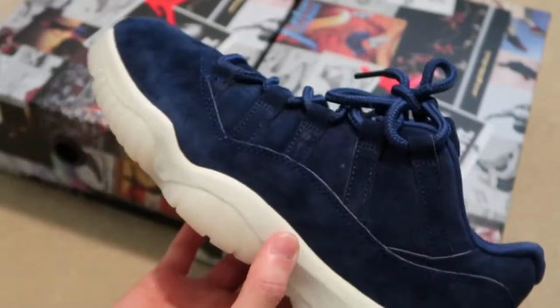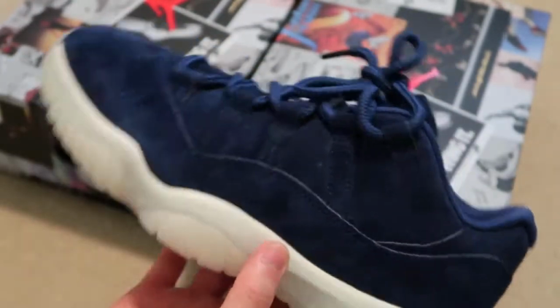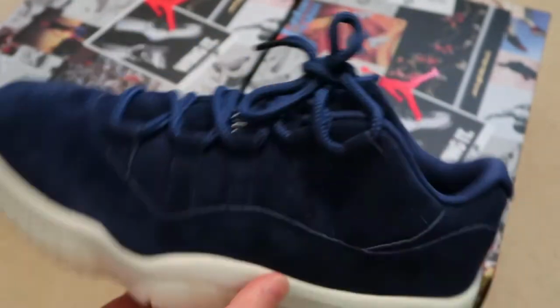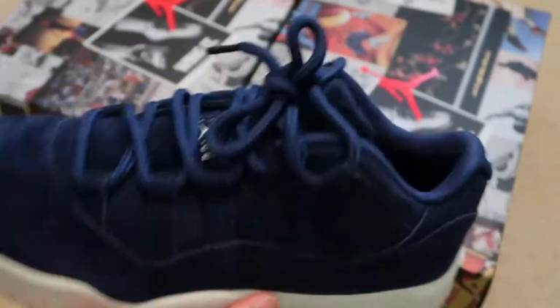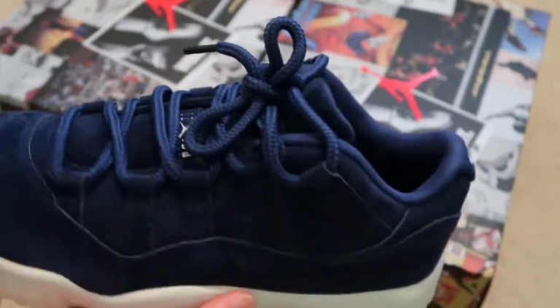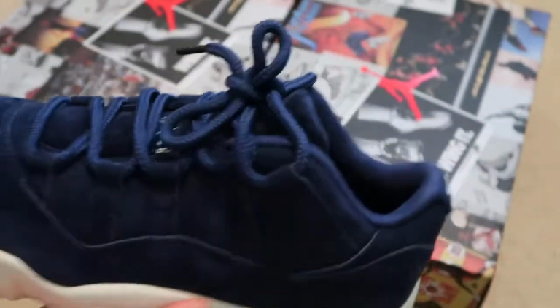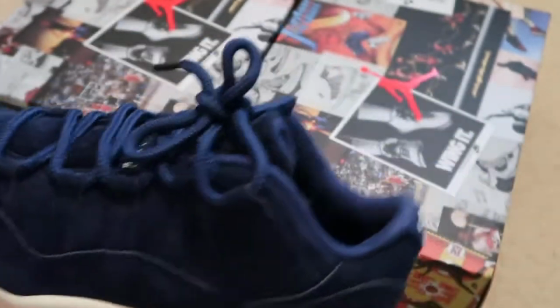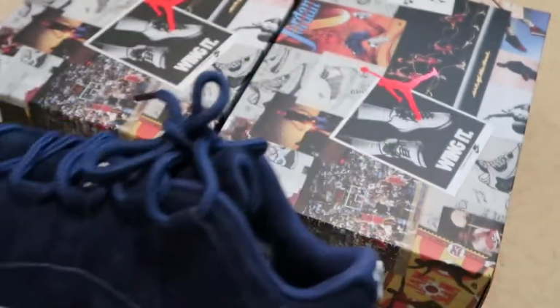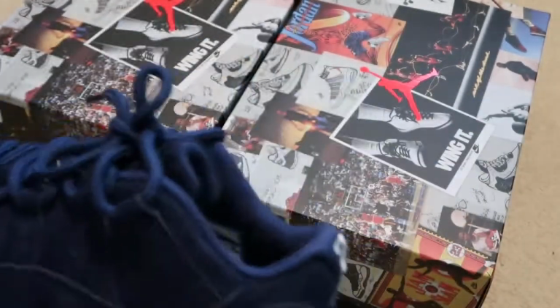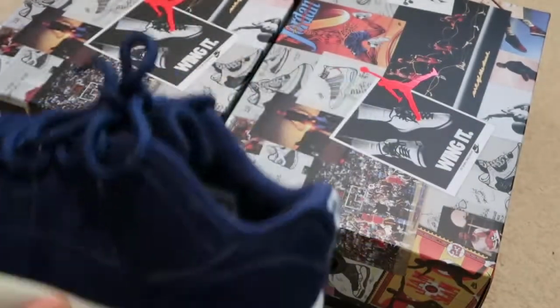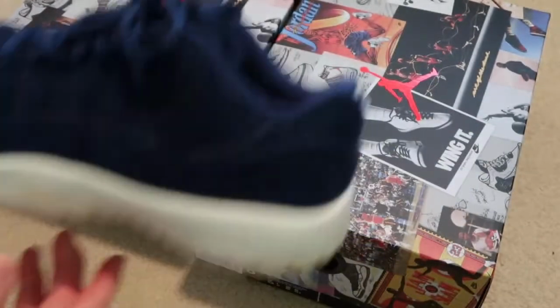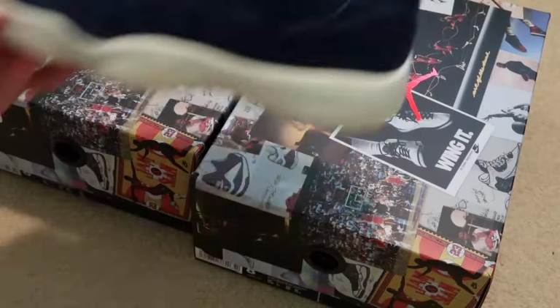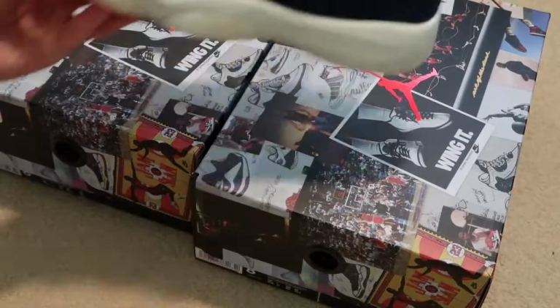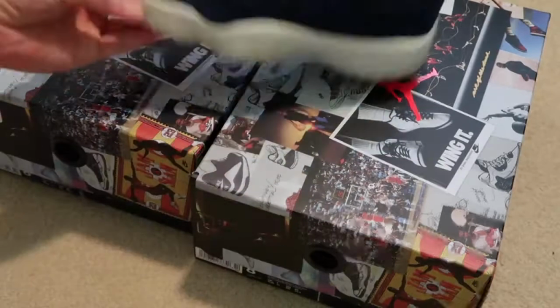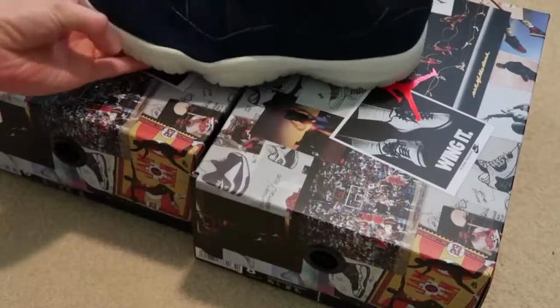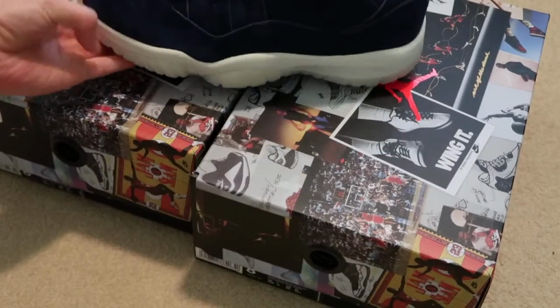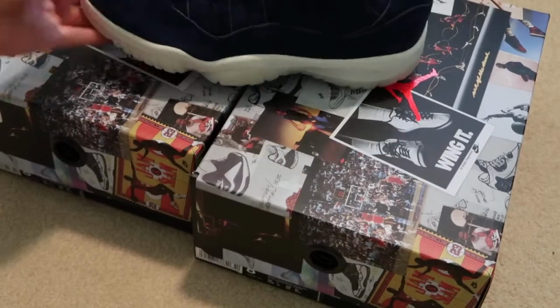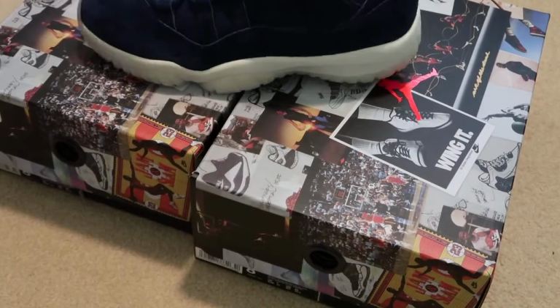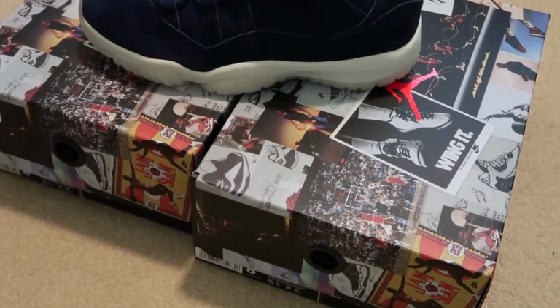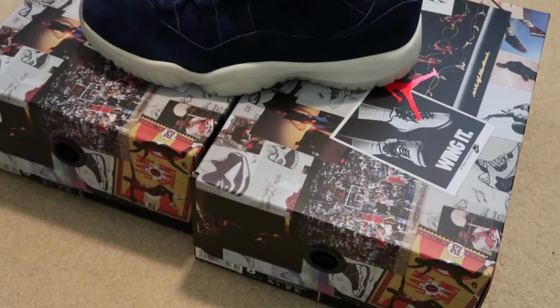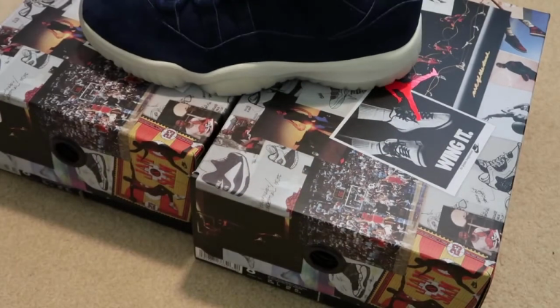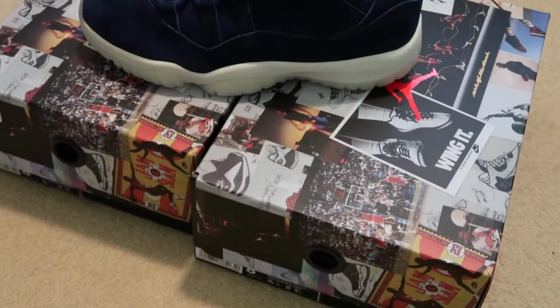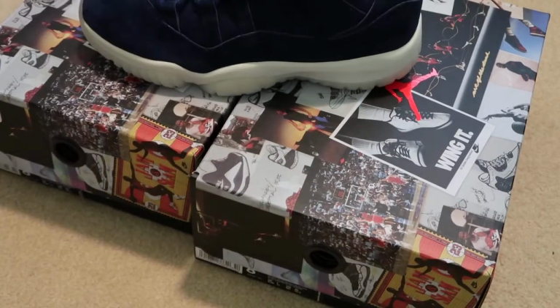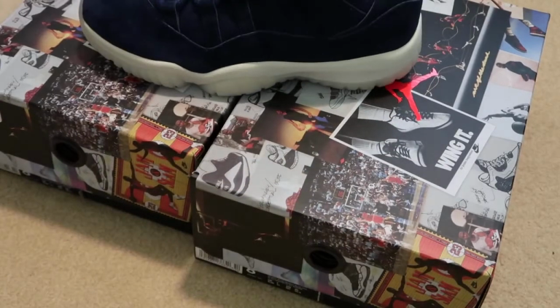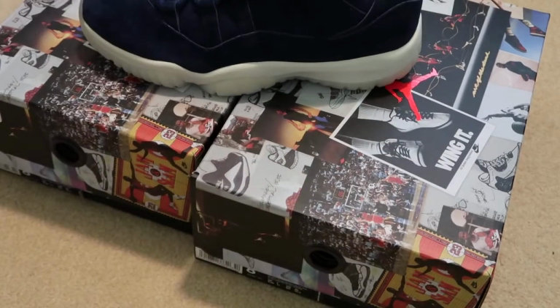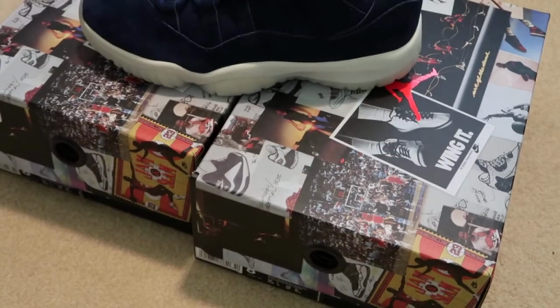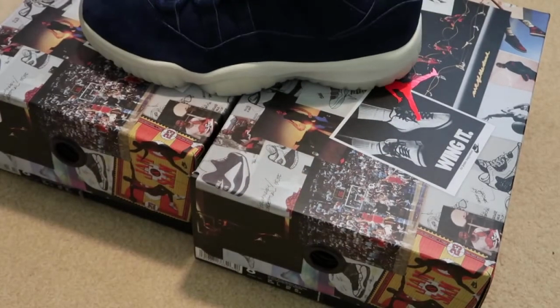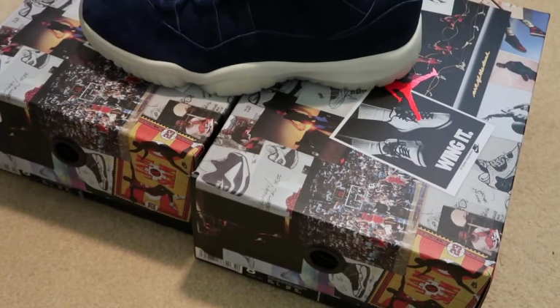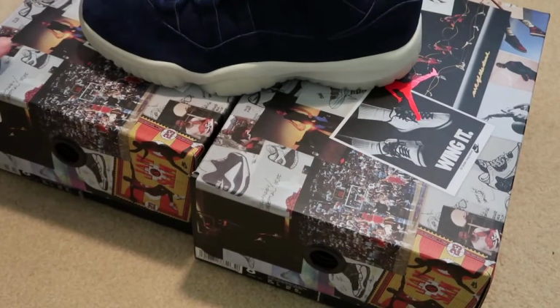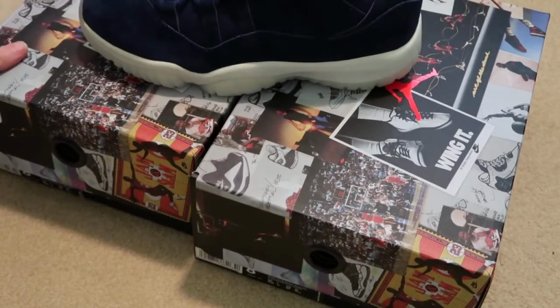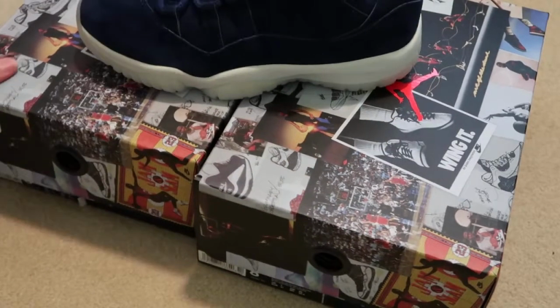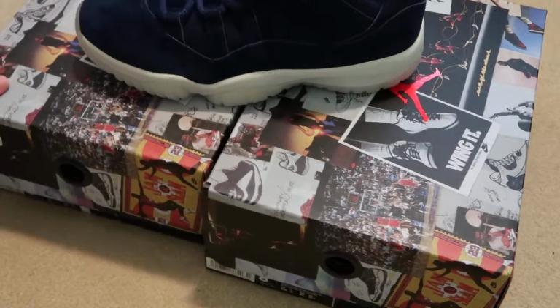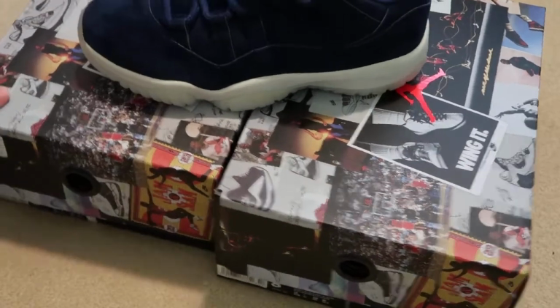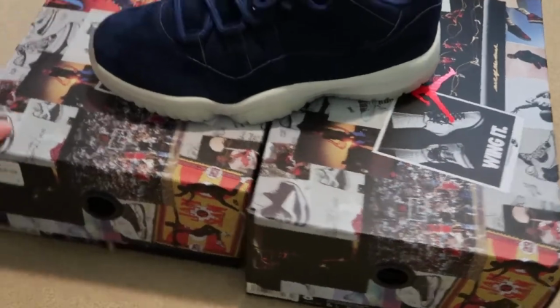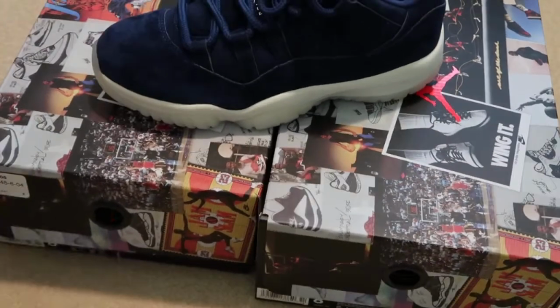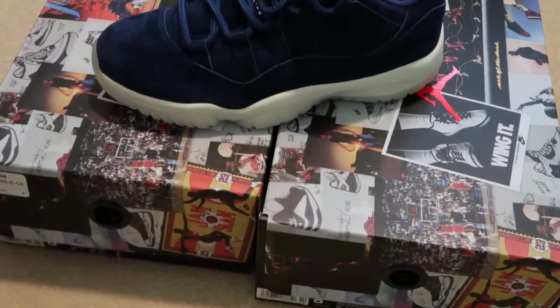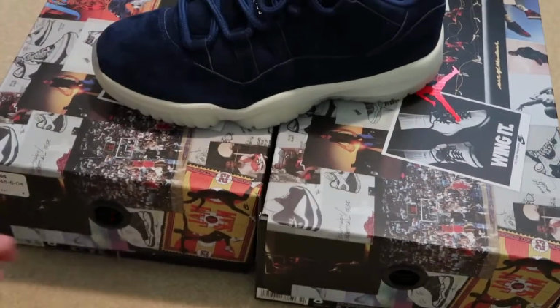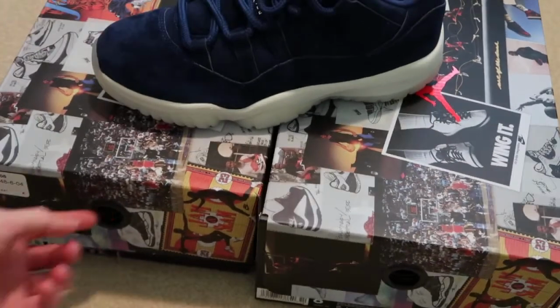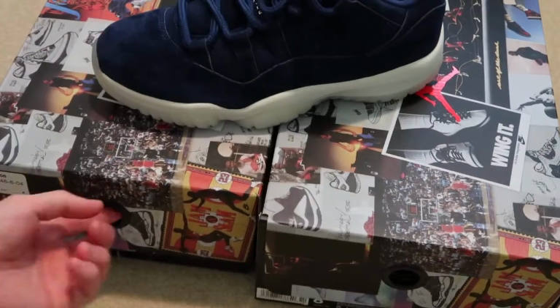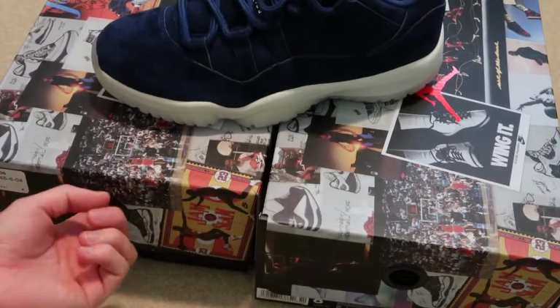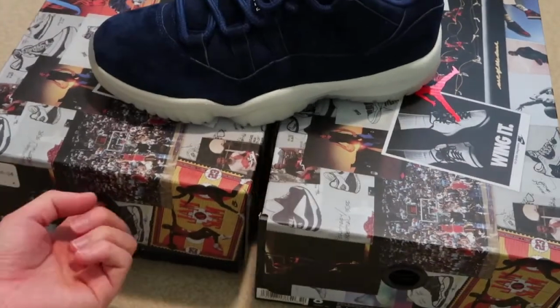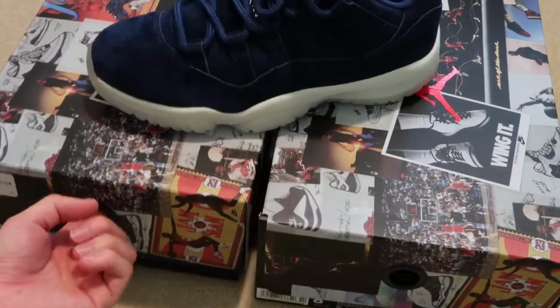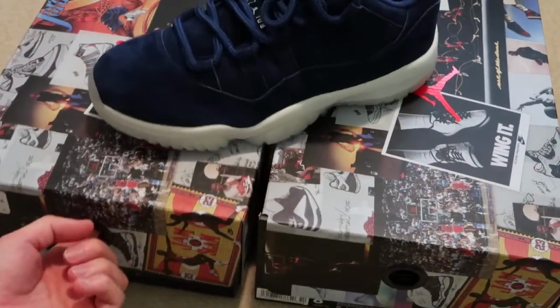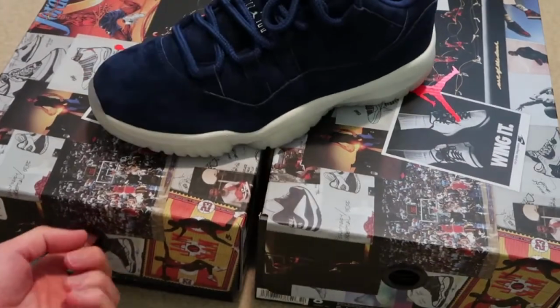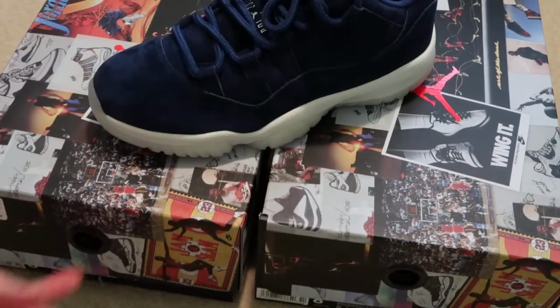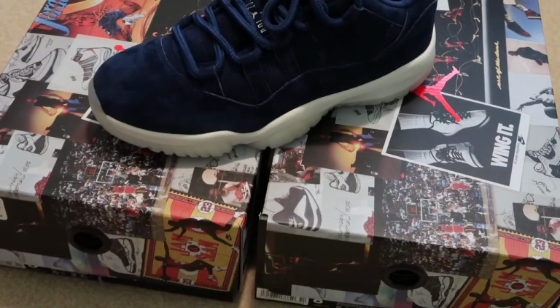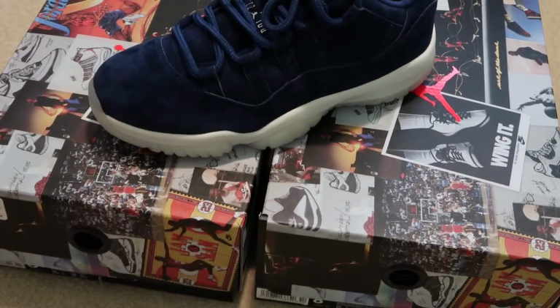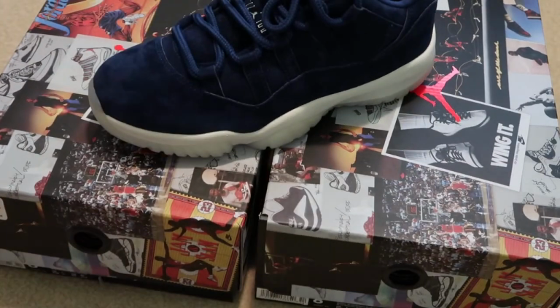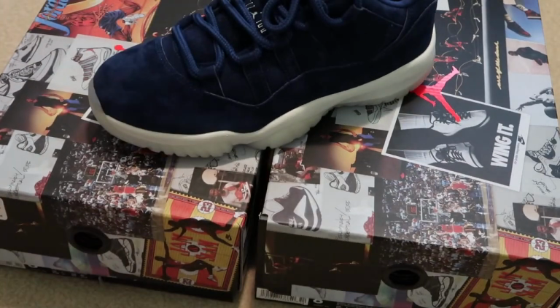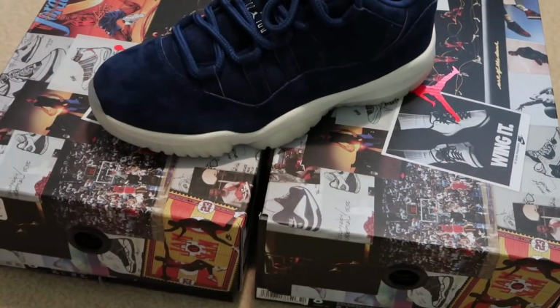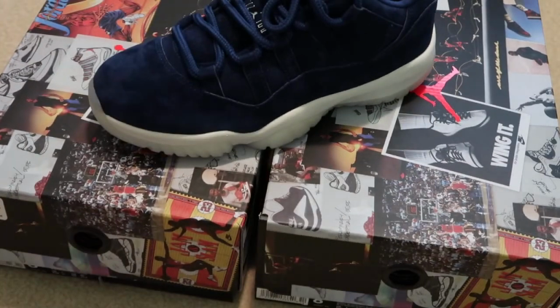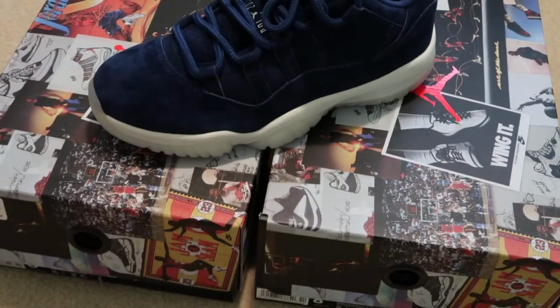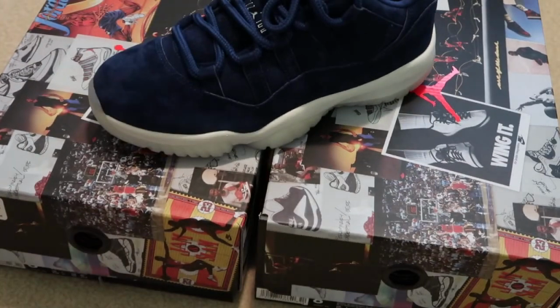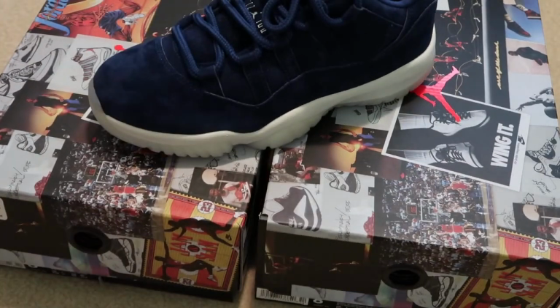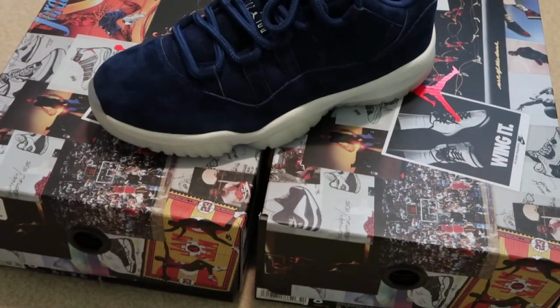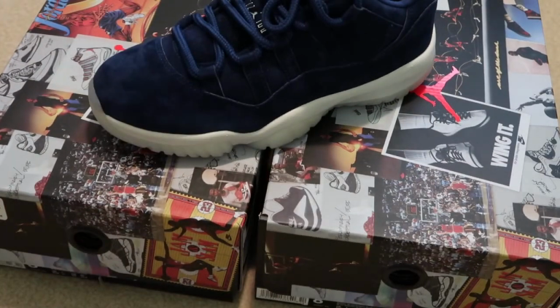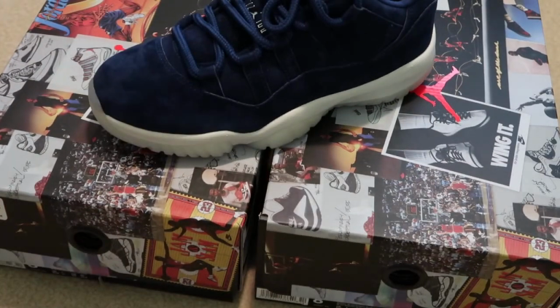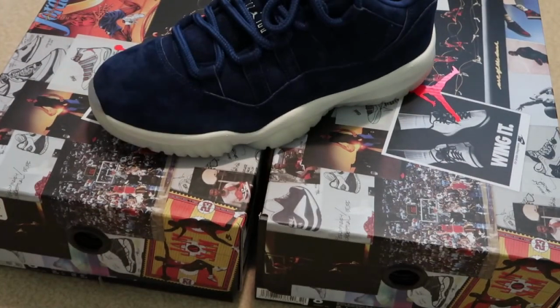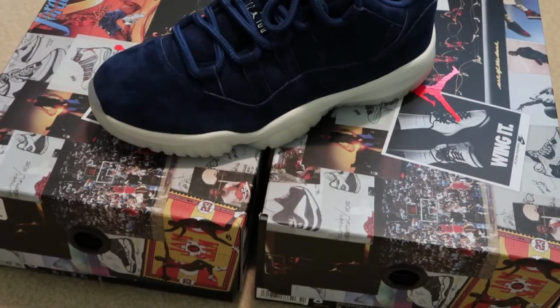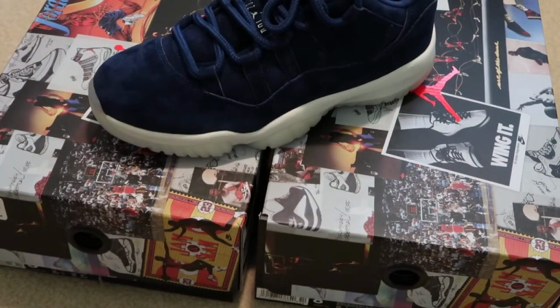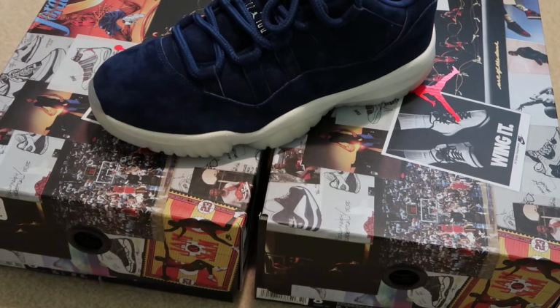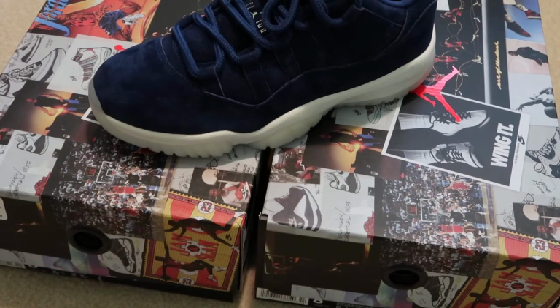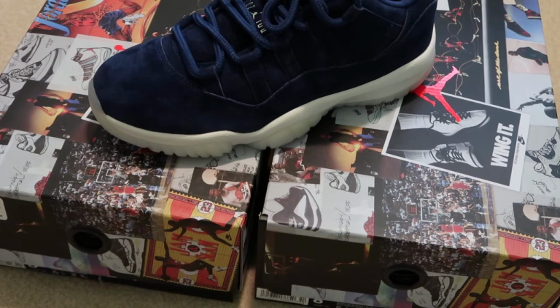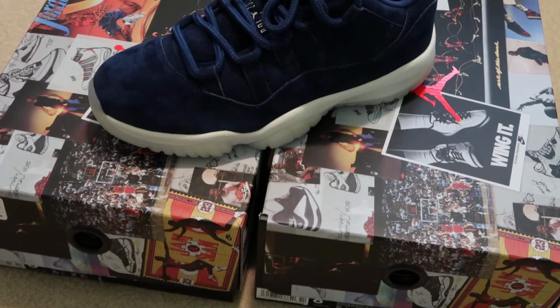Quick pickup video. Doubled up. Let me know what you guys think. See you guys in my next video. Peace.